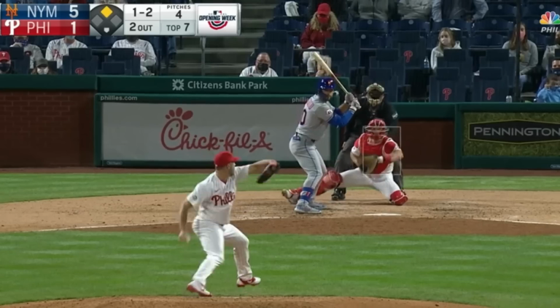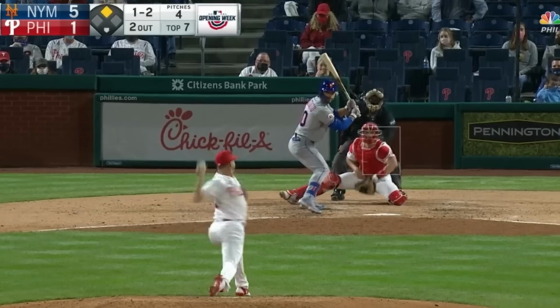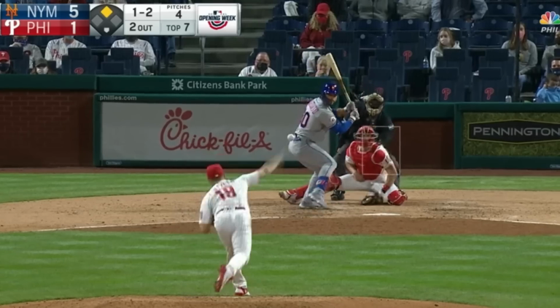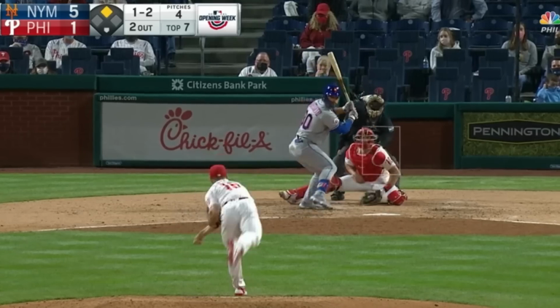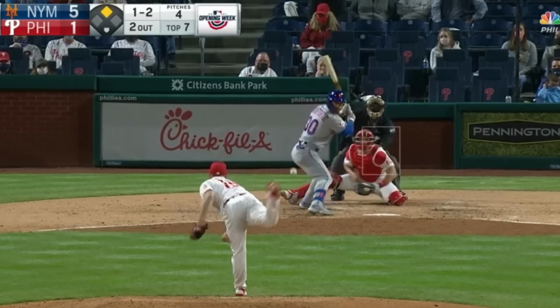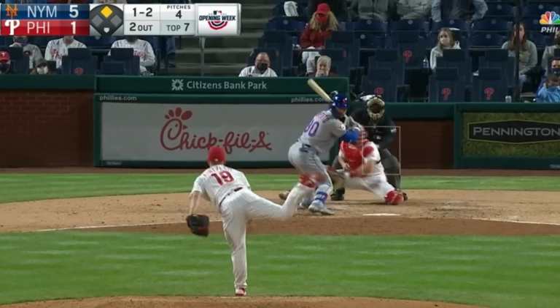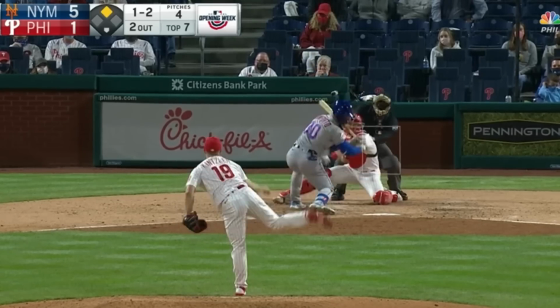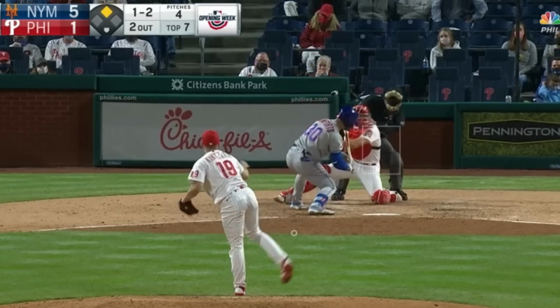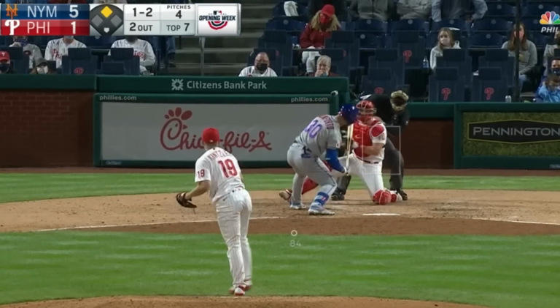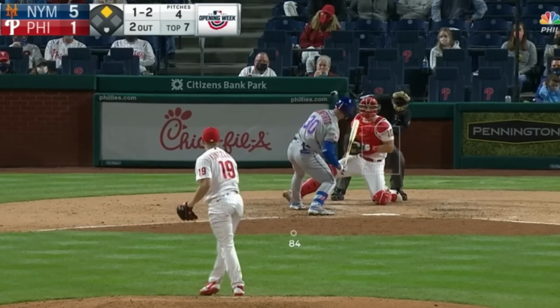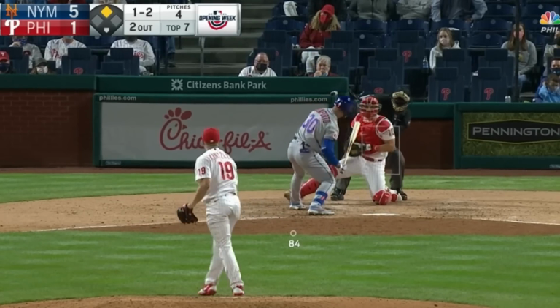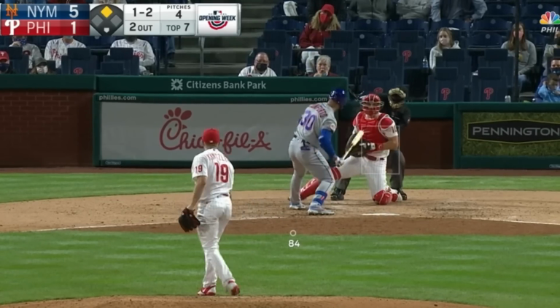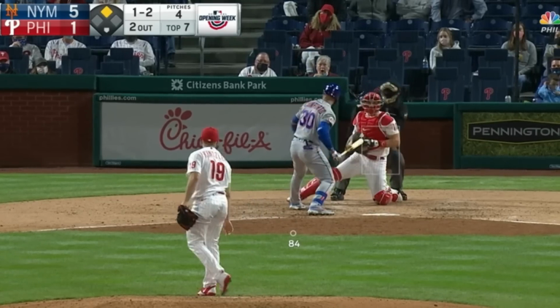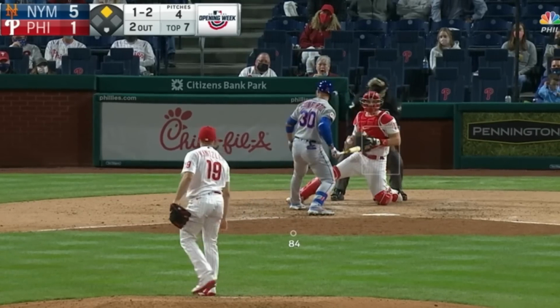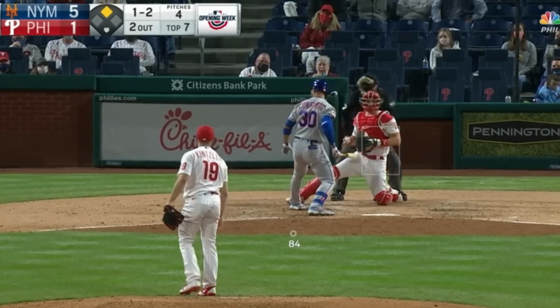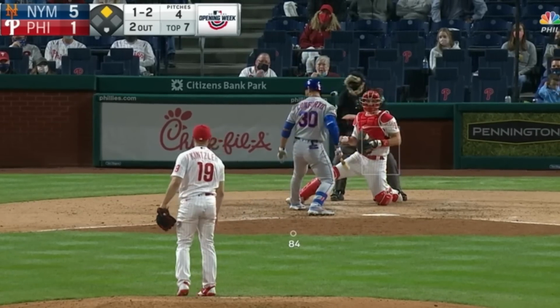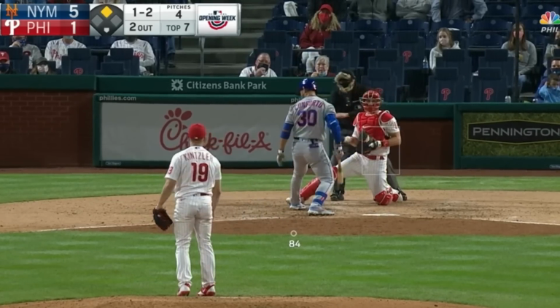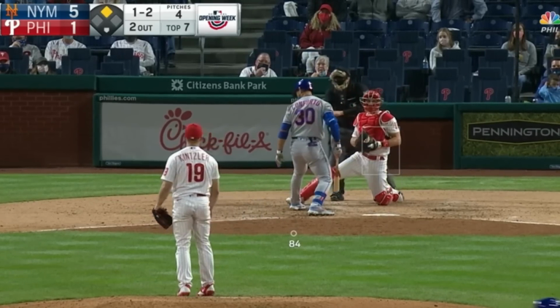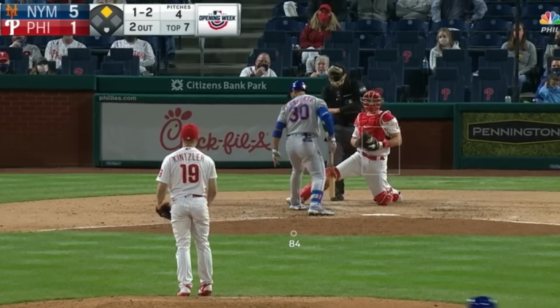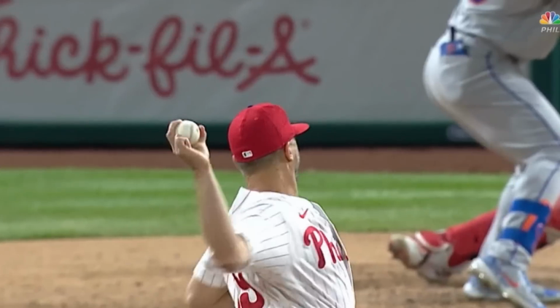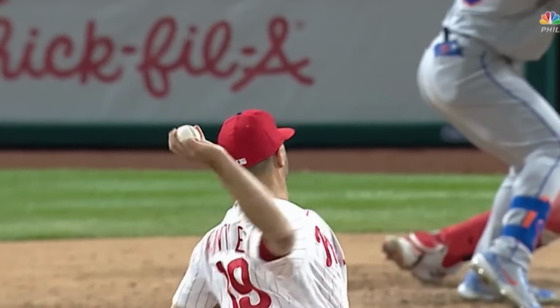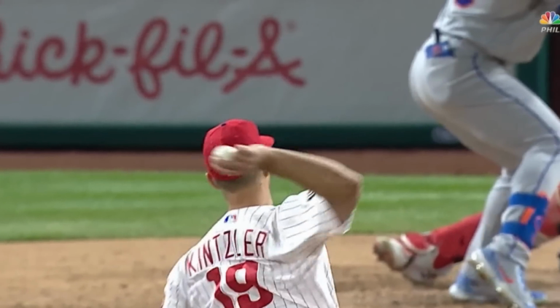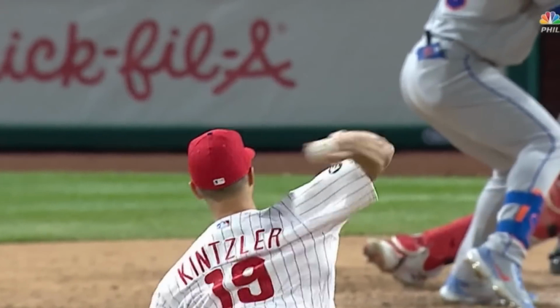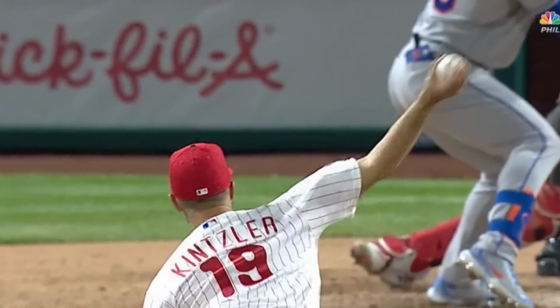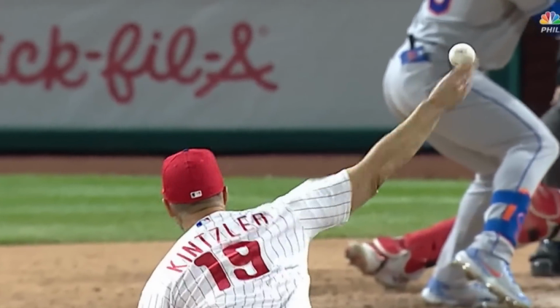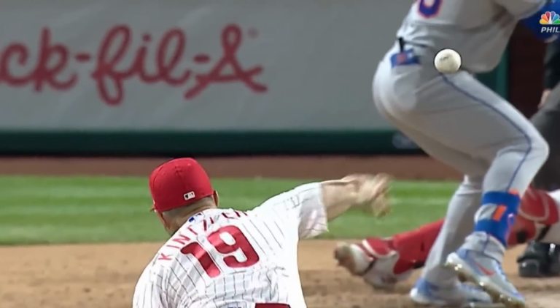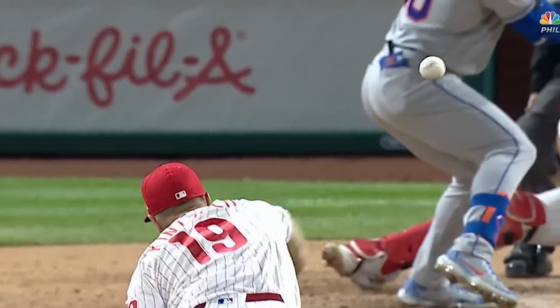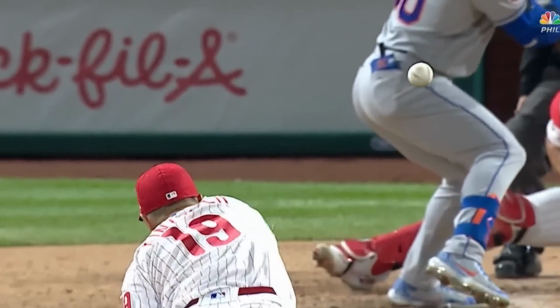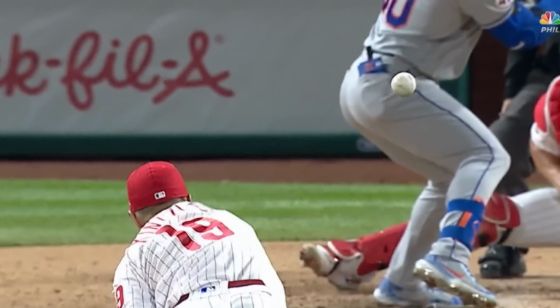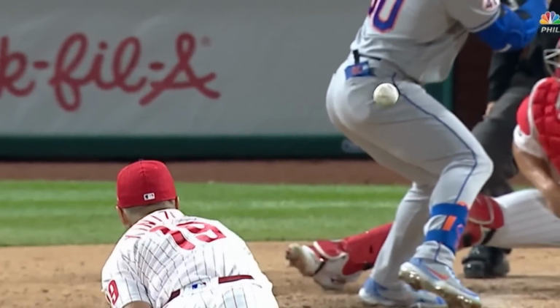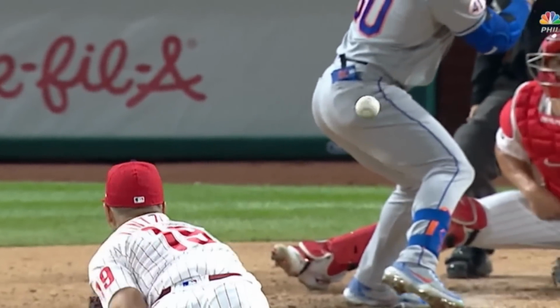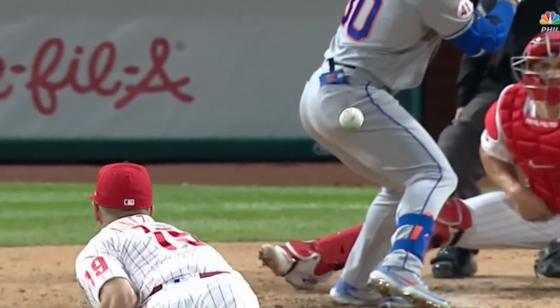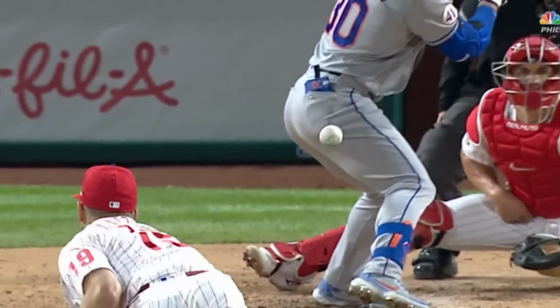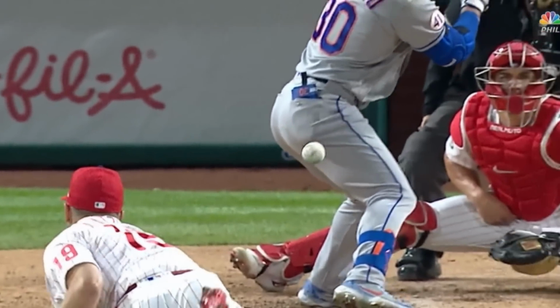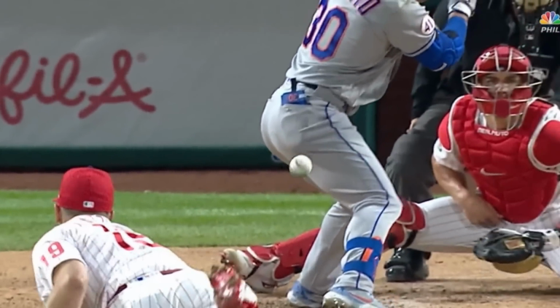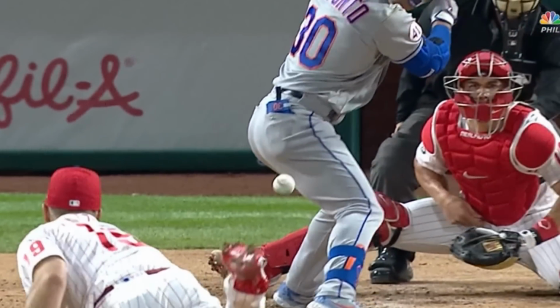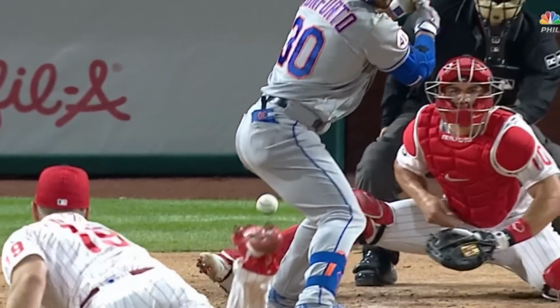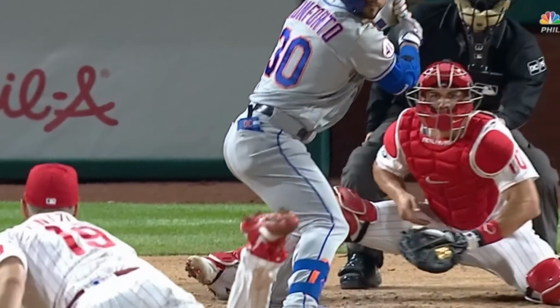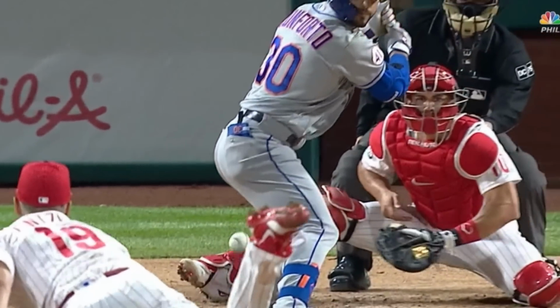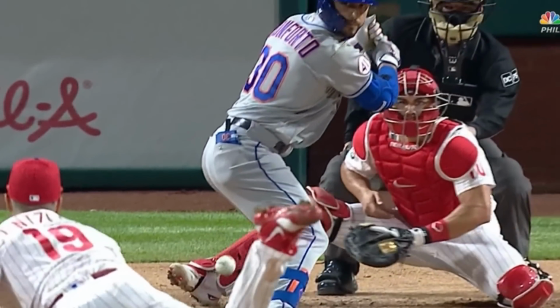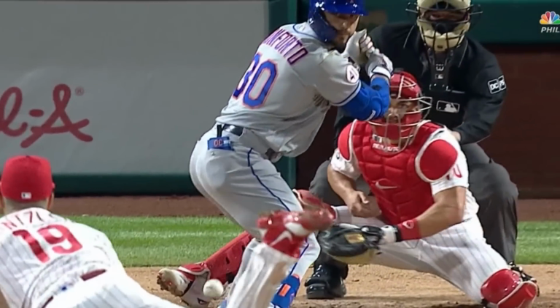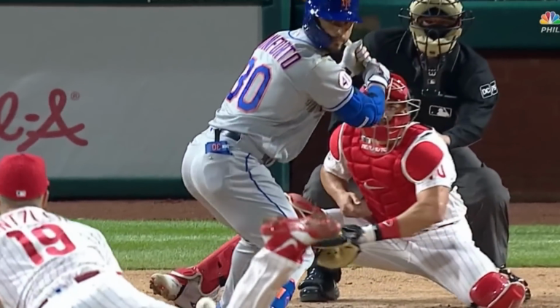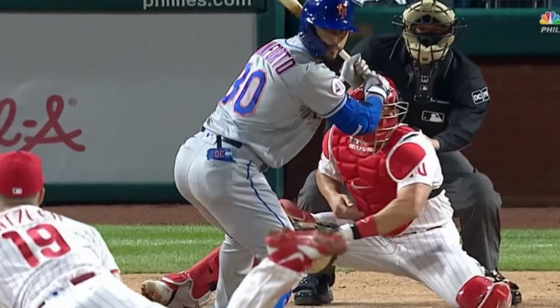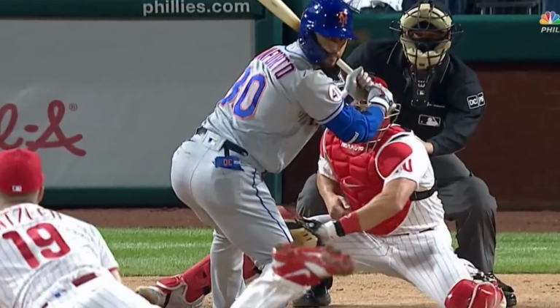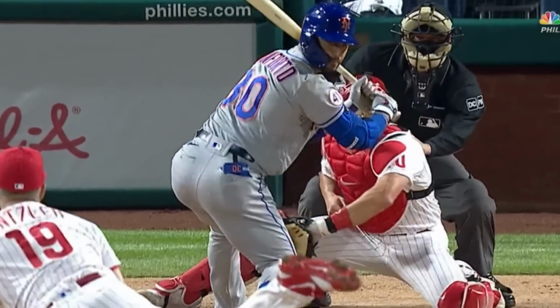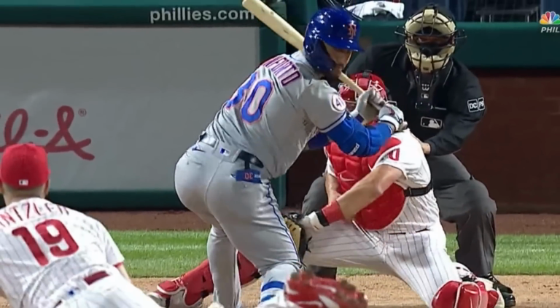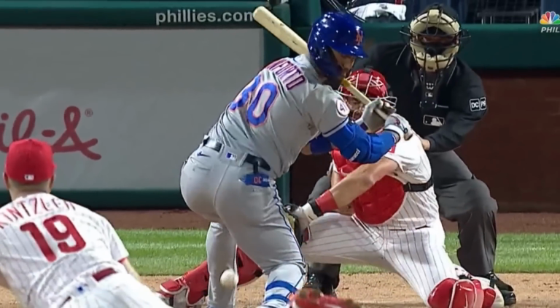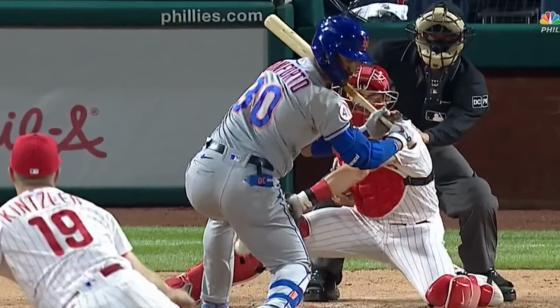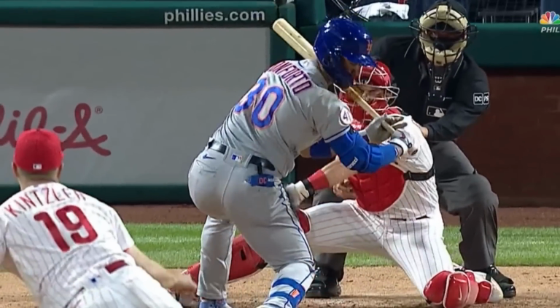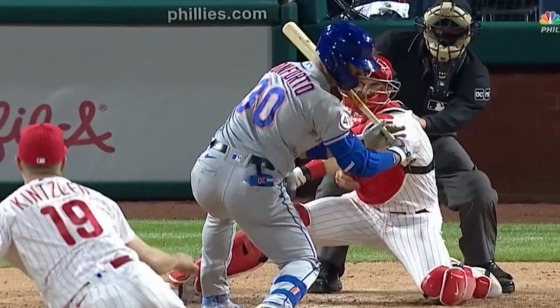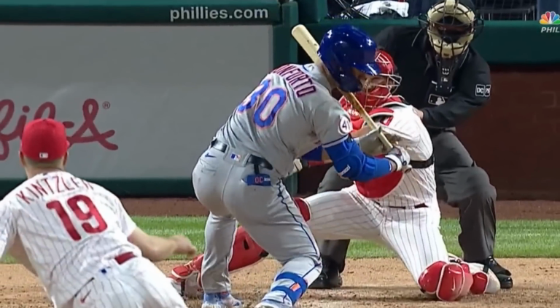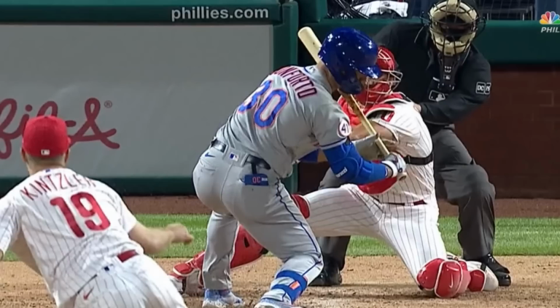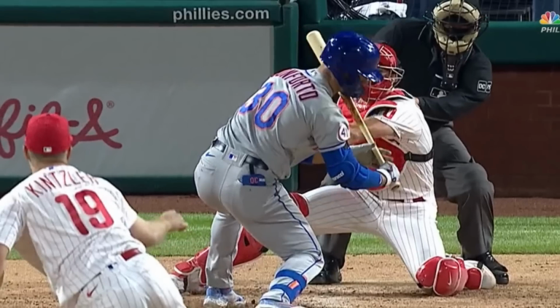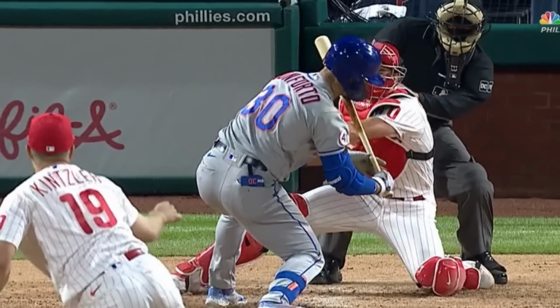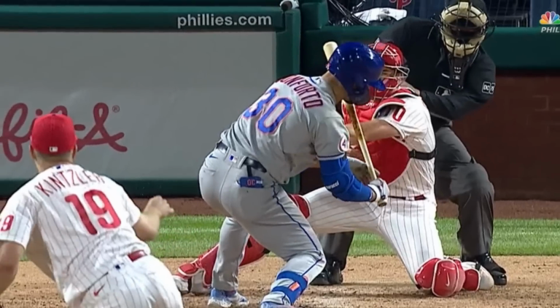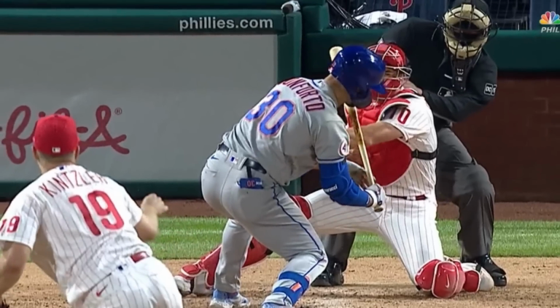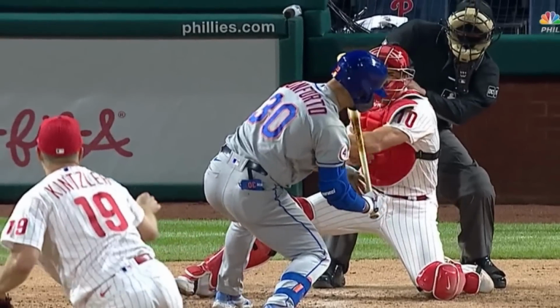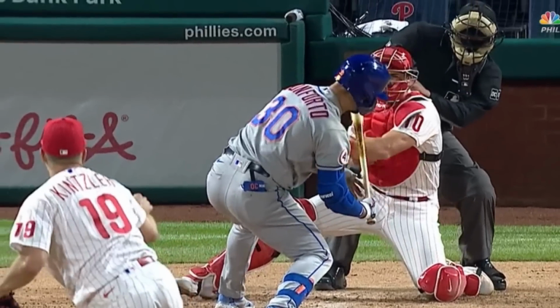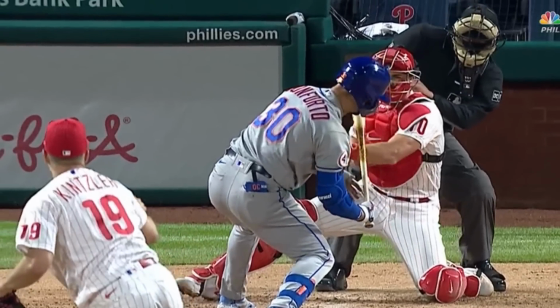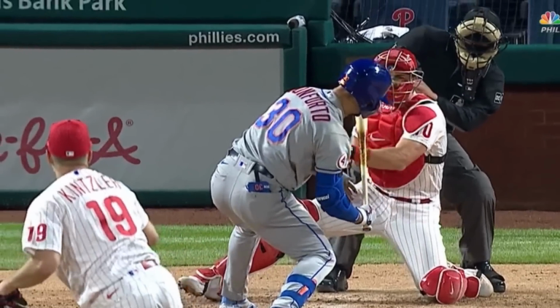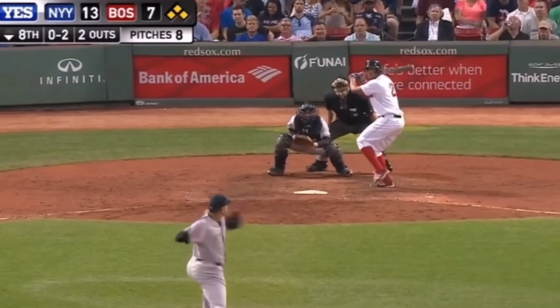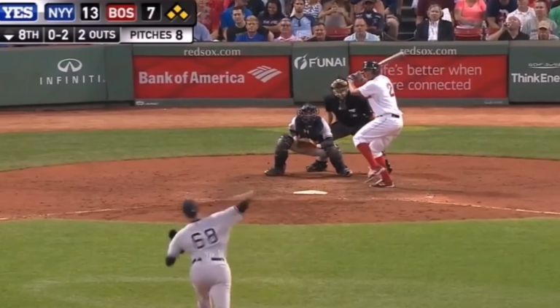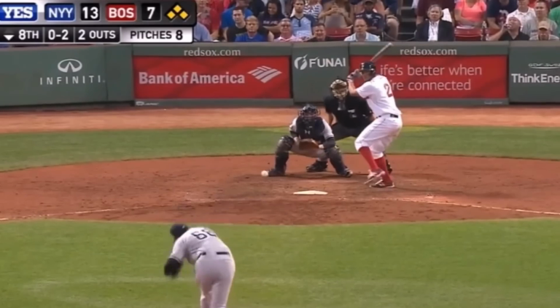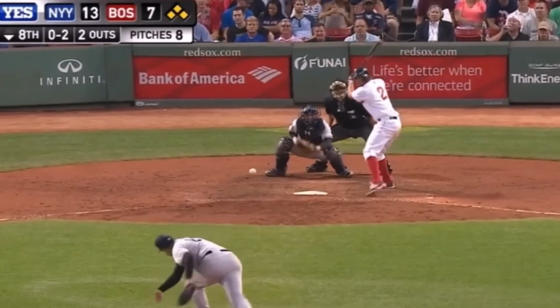How about one more Realmuto play for good measure, this time him catching a ball without looking between a batter's legs. The more you check out that play, the crazier it gets.